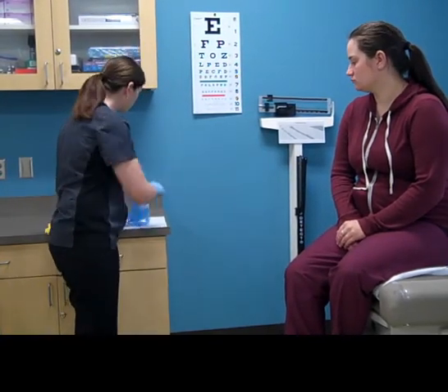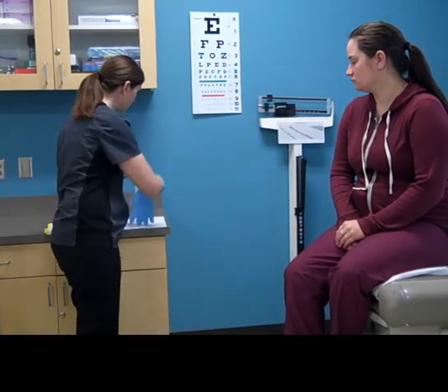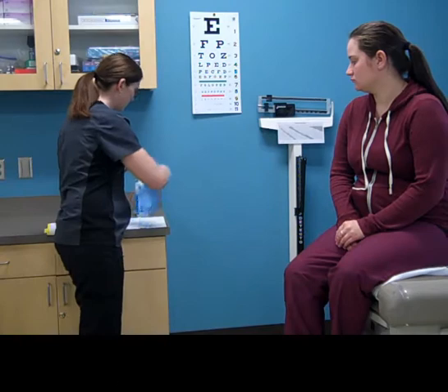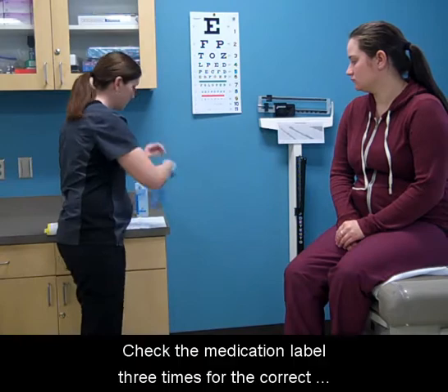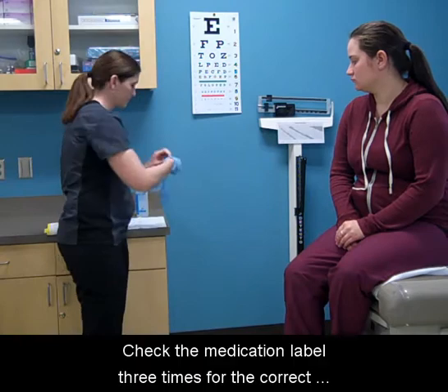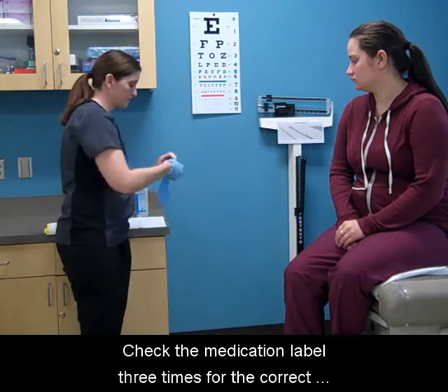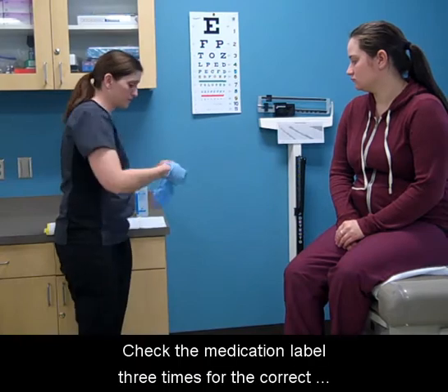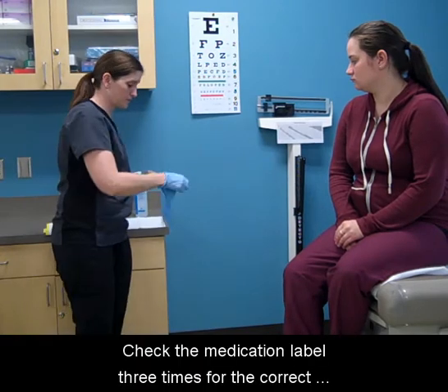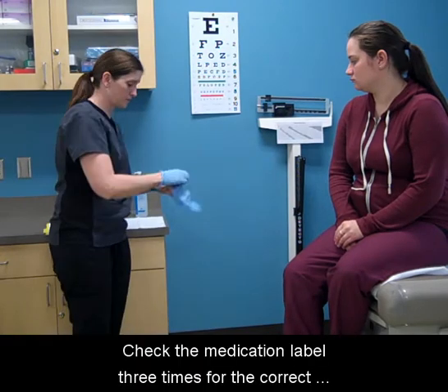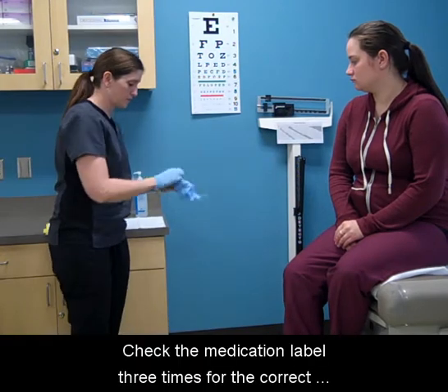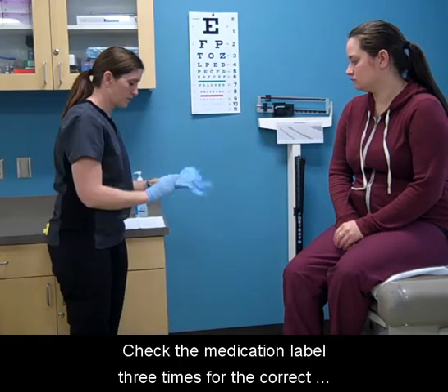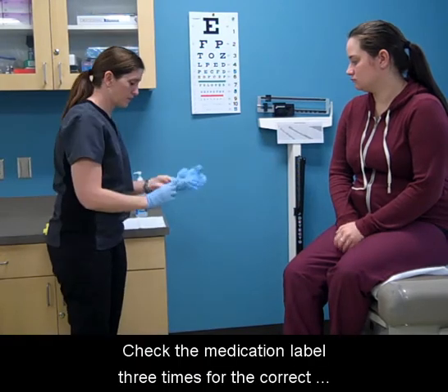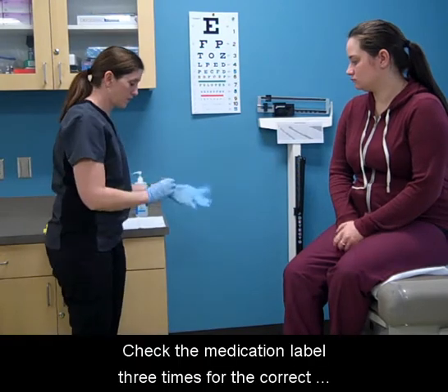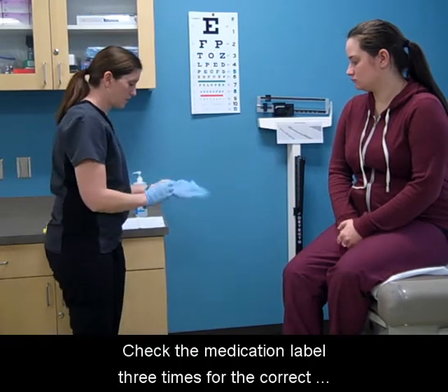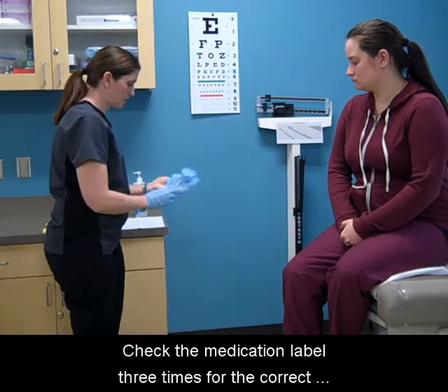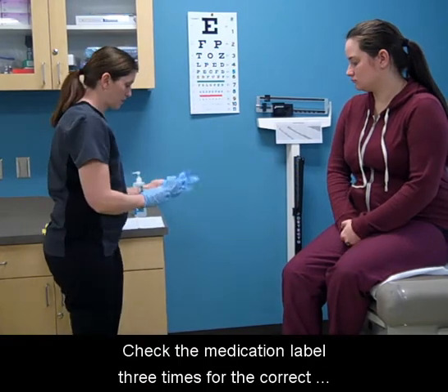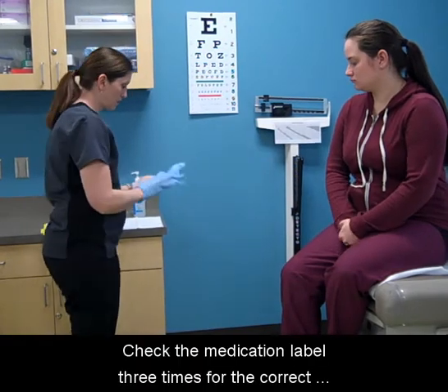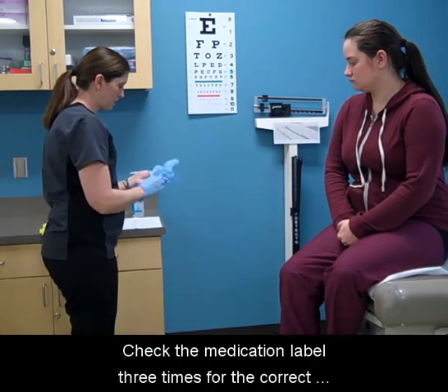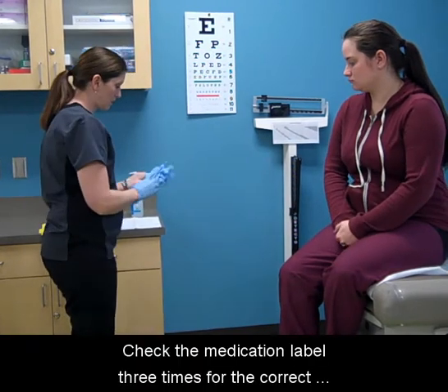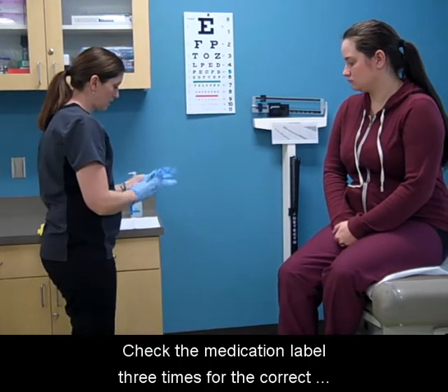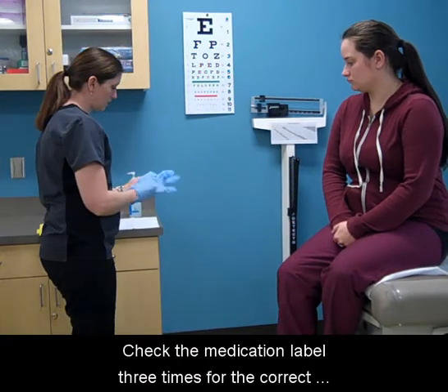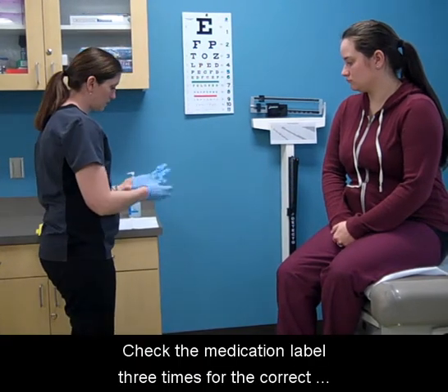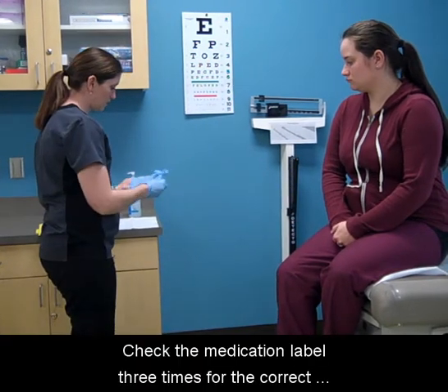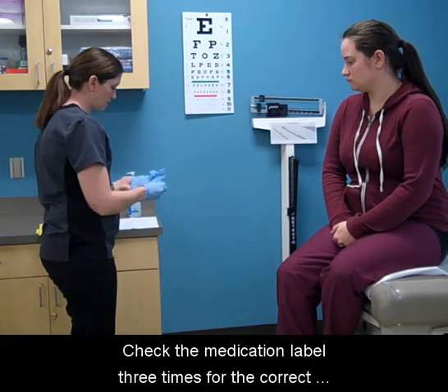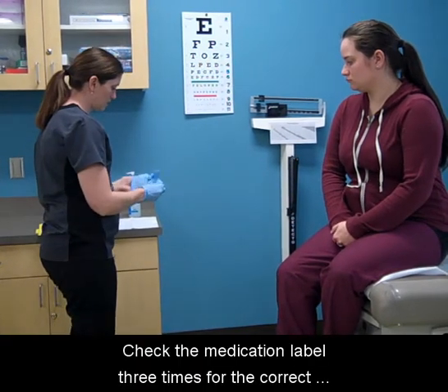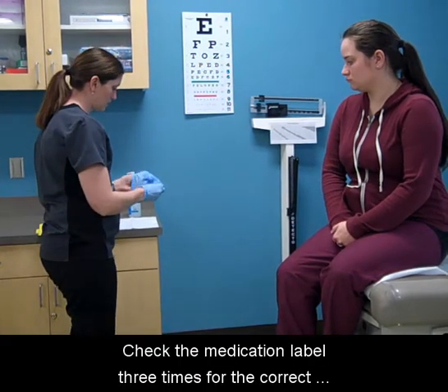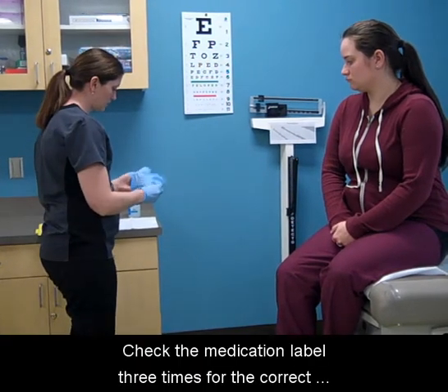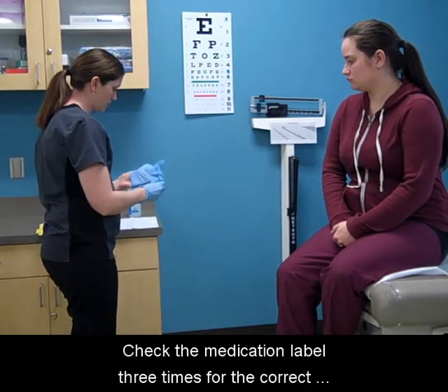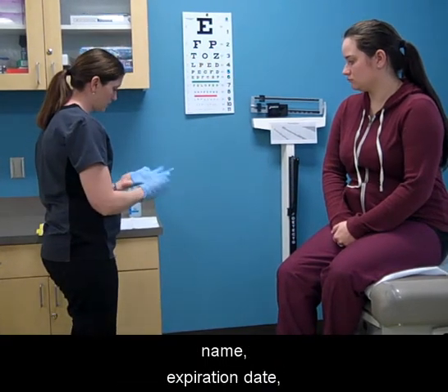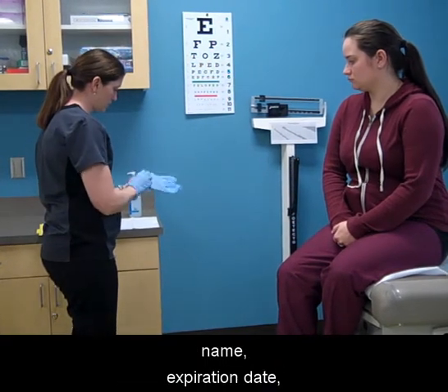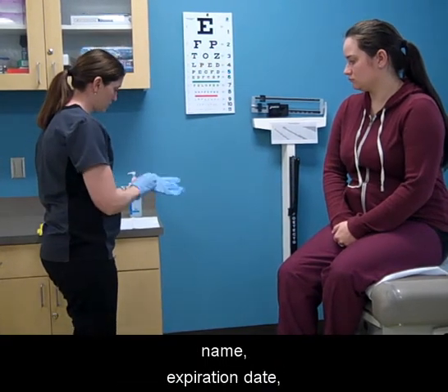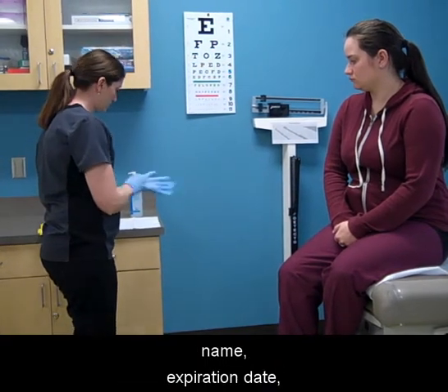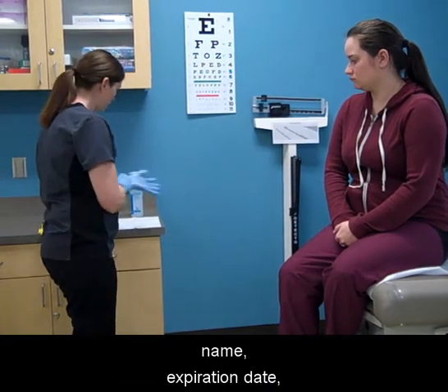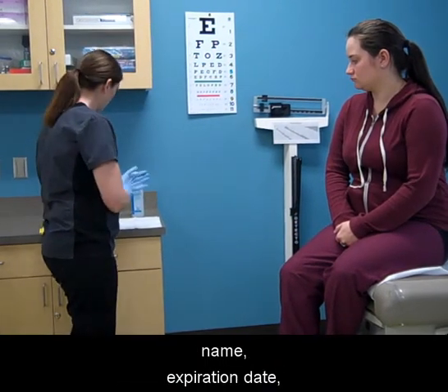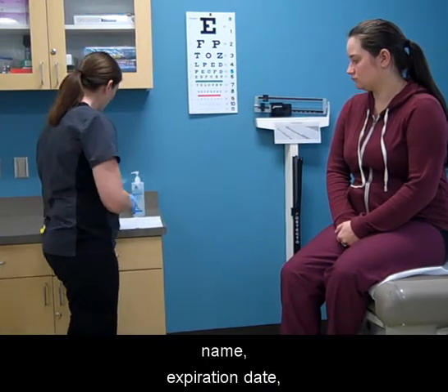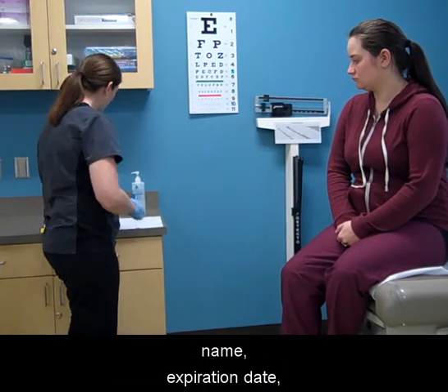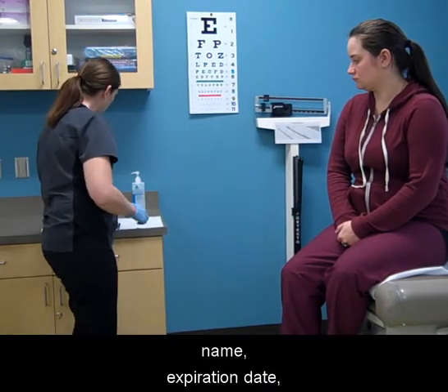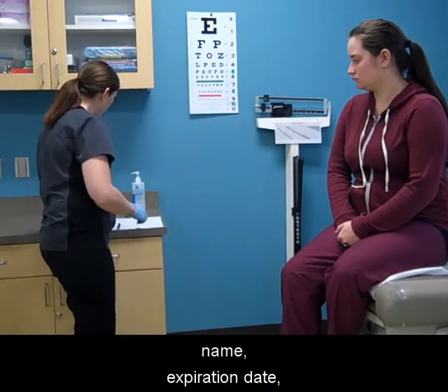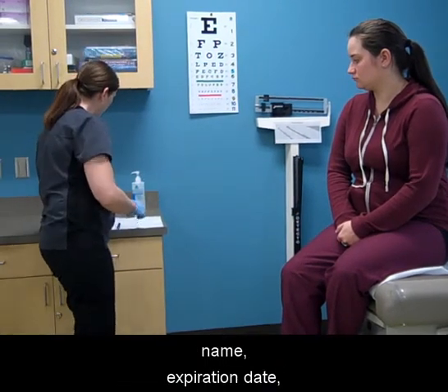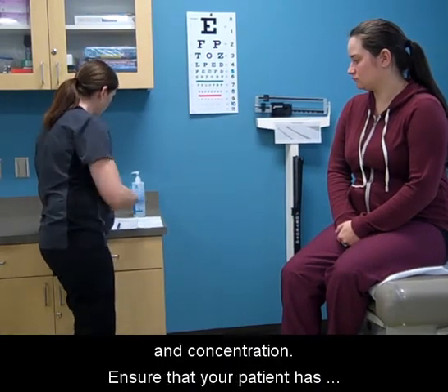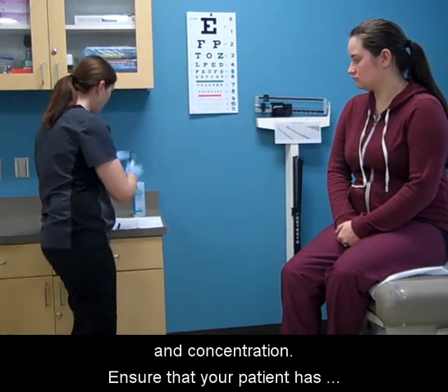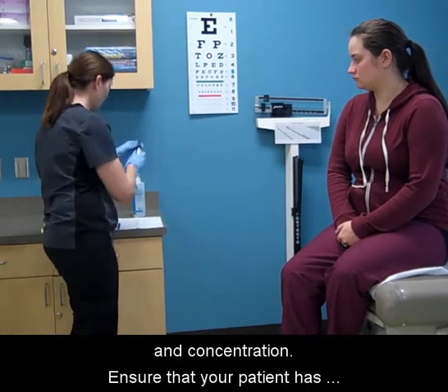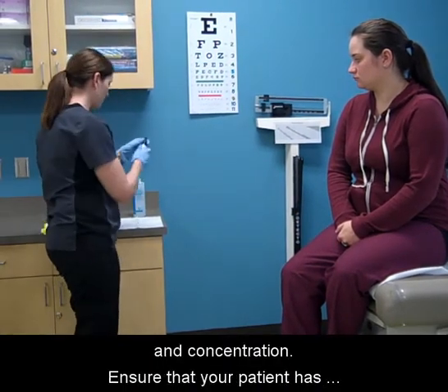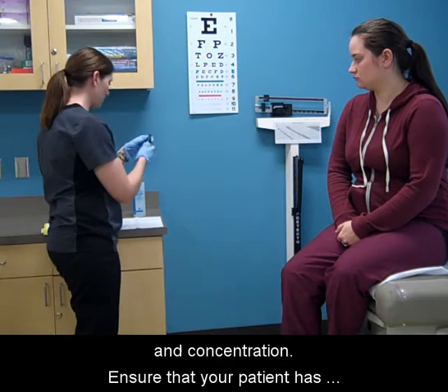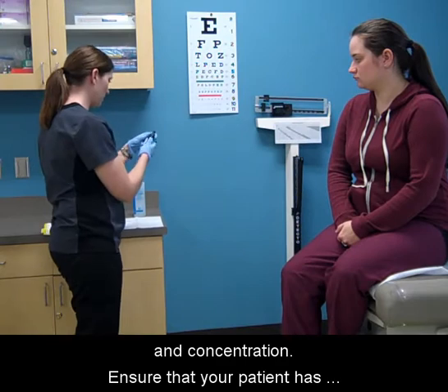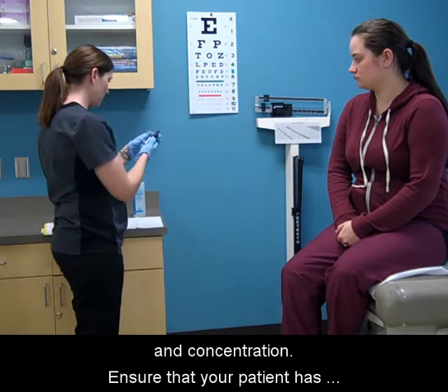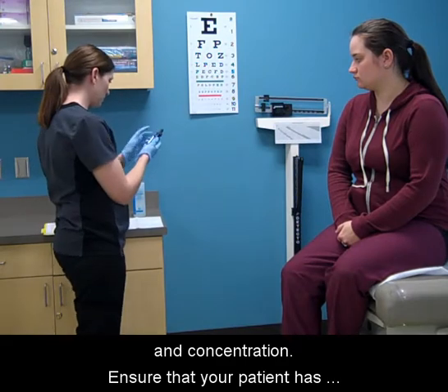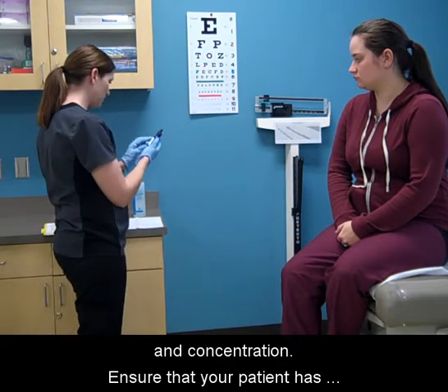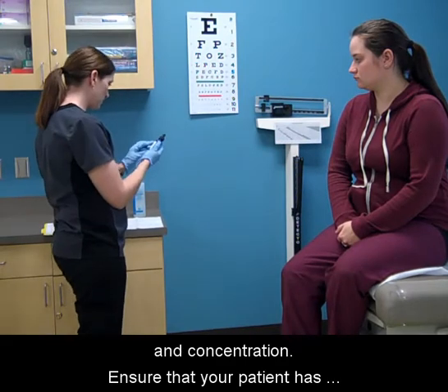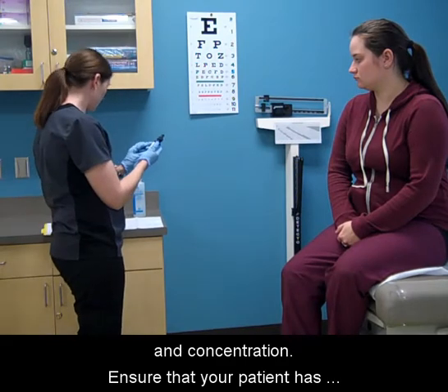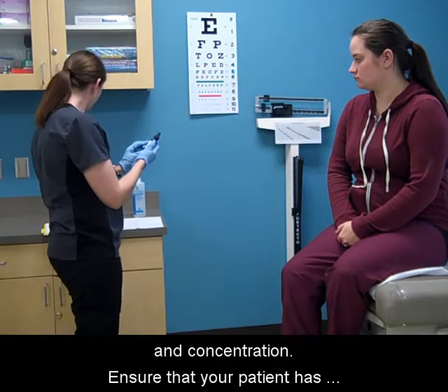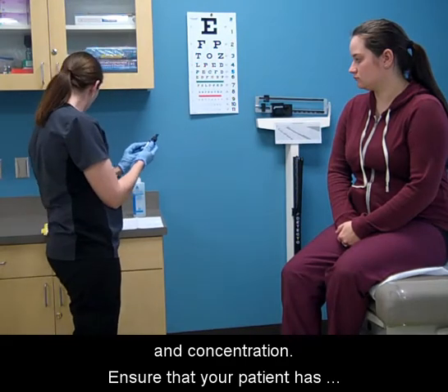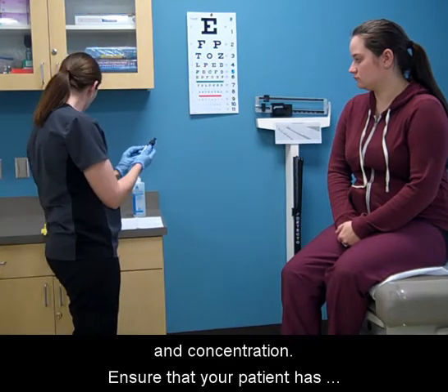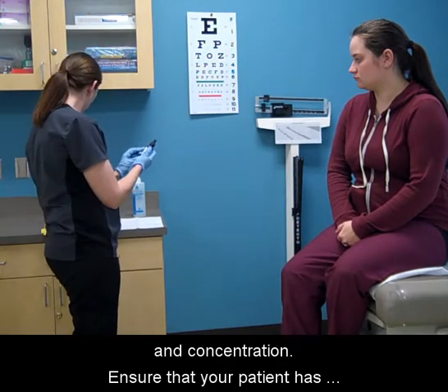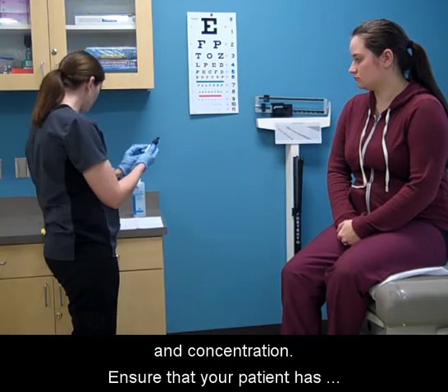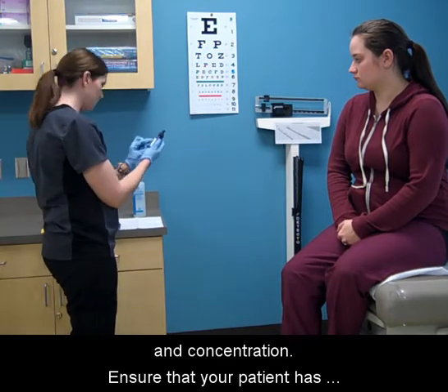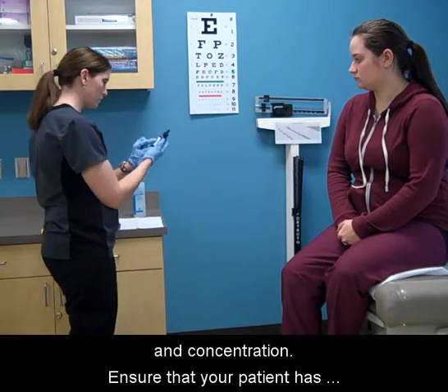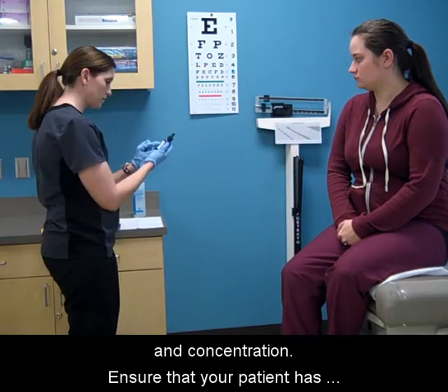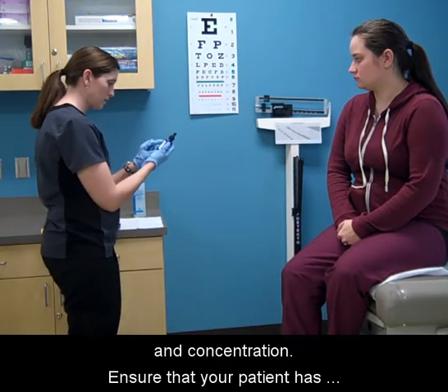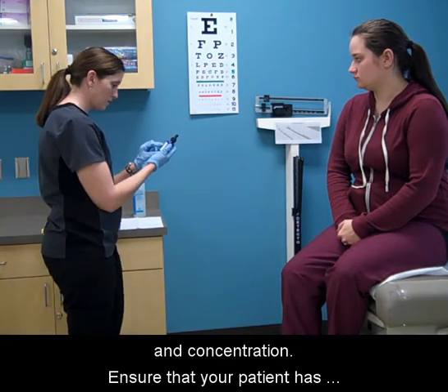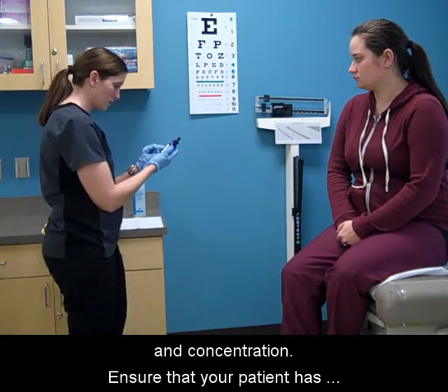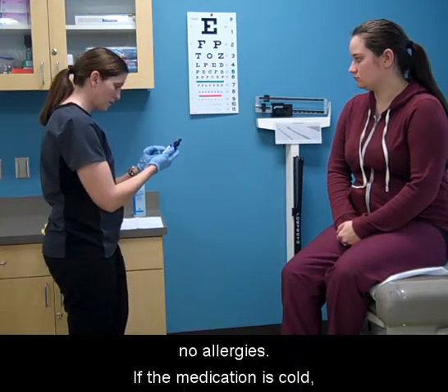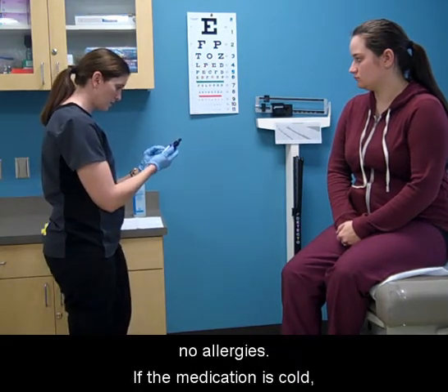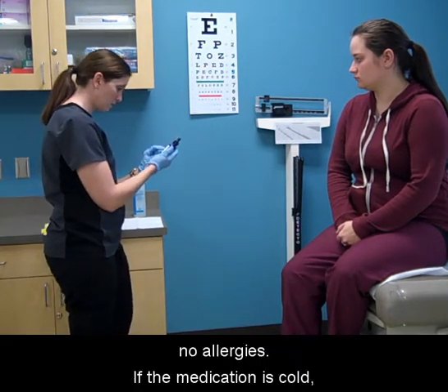Check the medication label three times for the correct name, expiration date, and concentration. Ensure that your patient has no allergies.